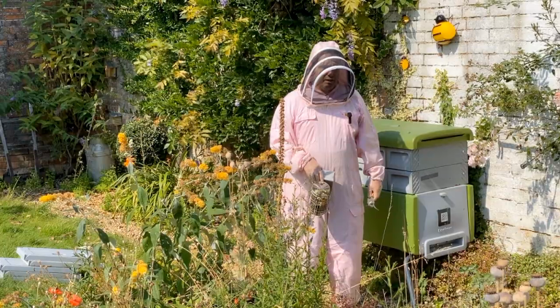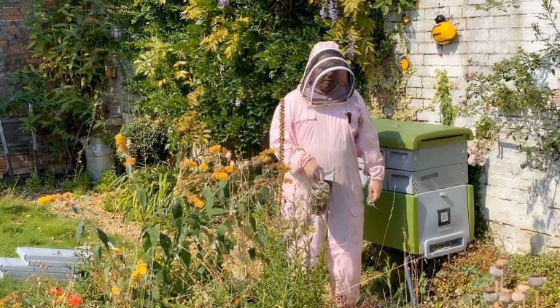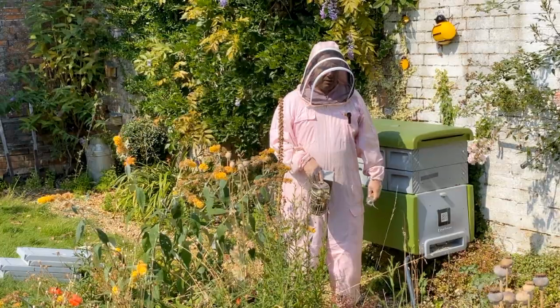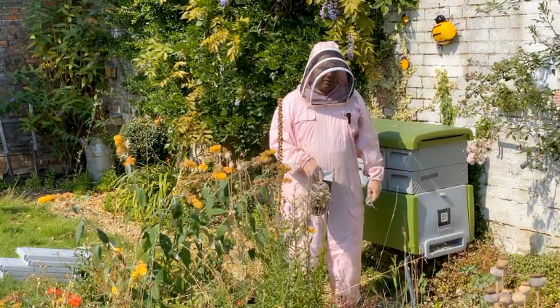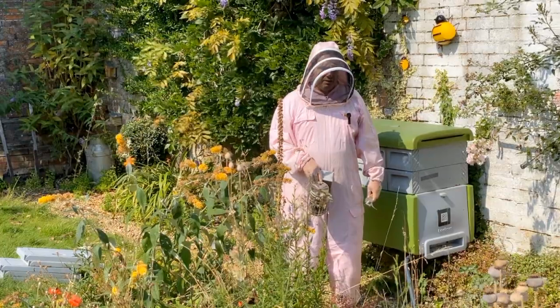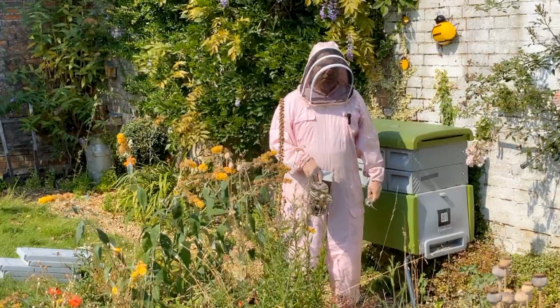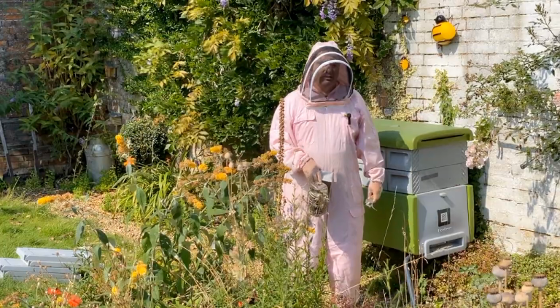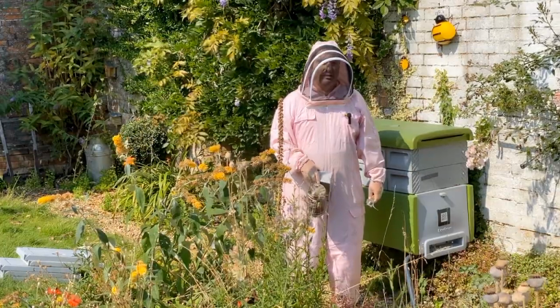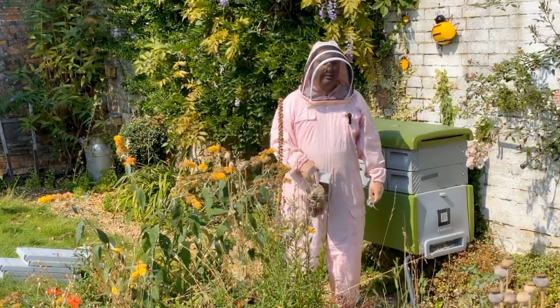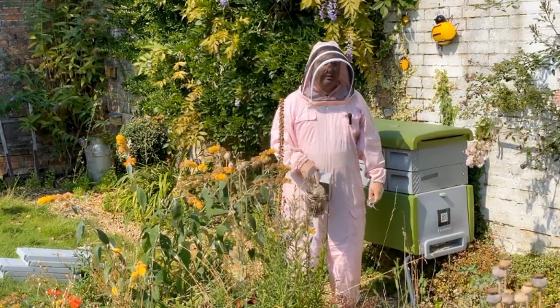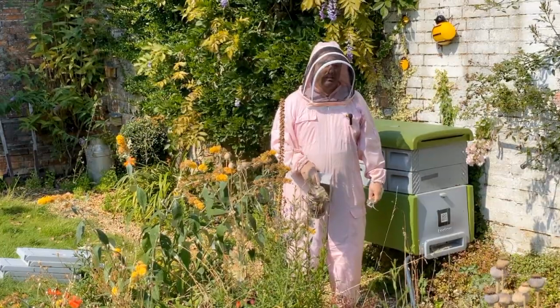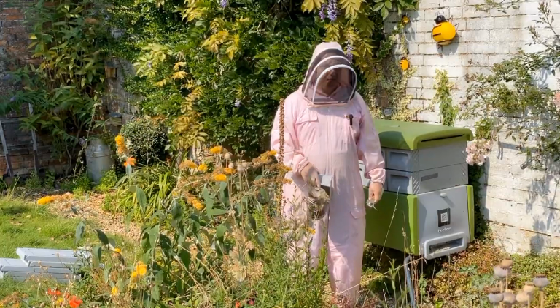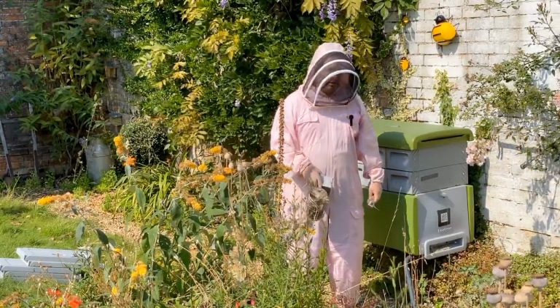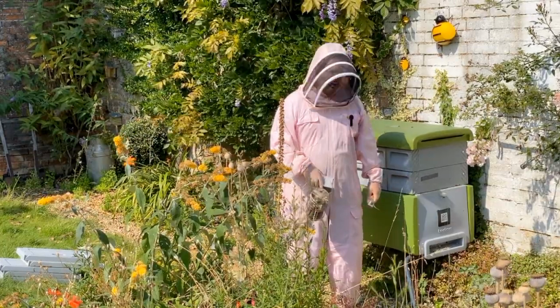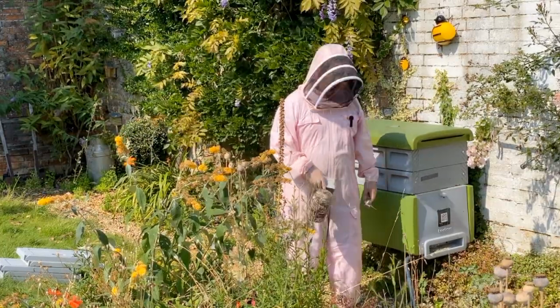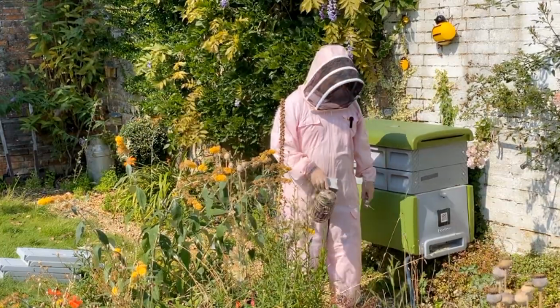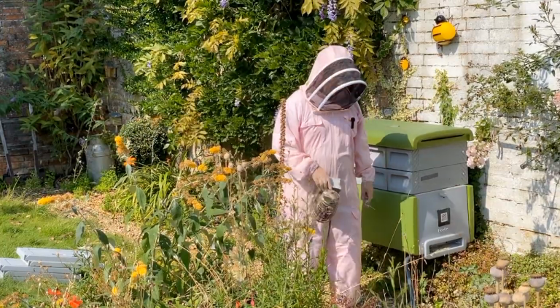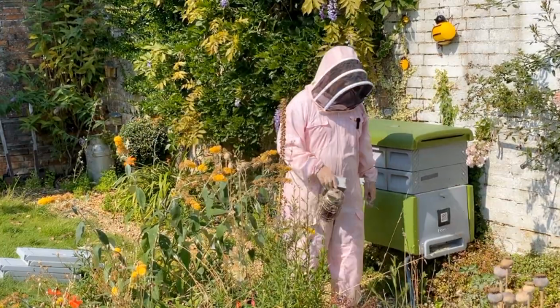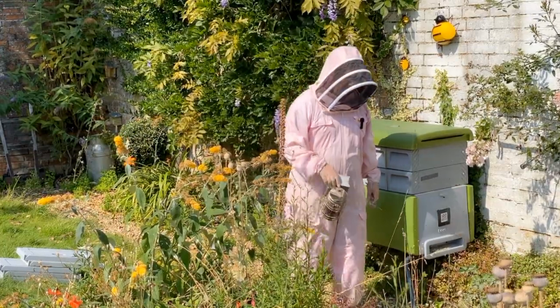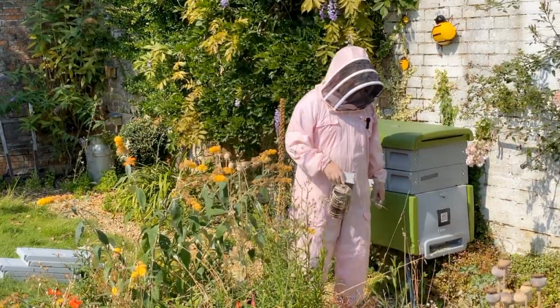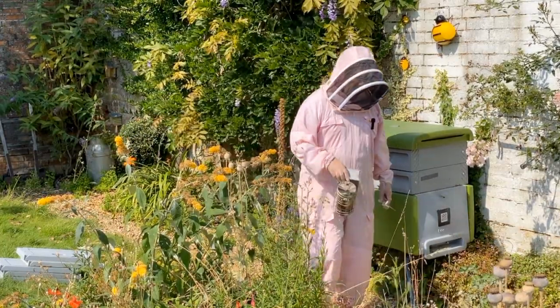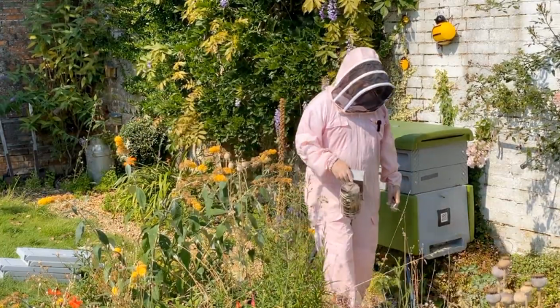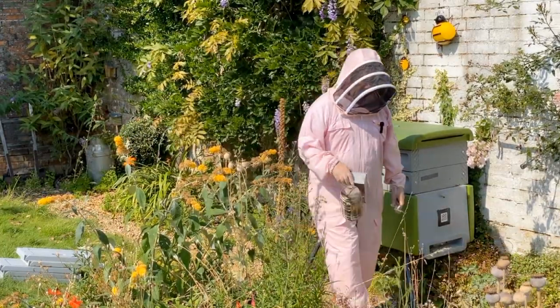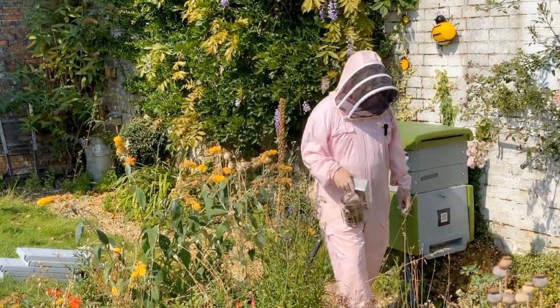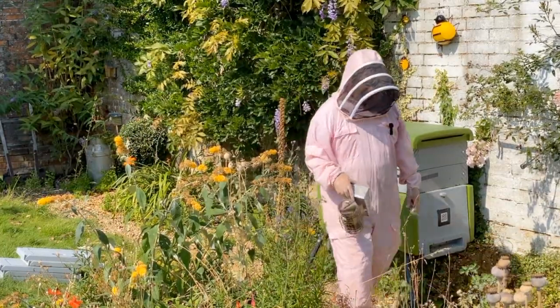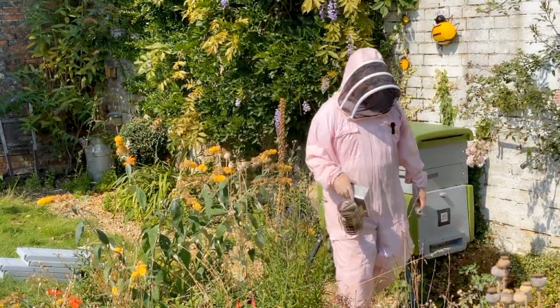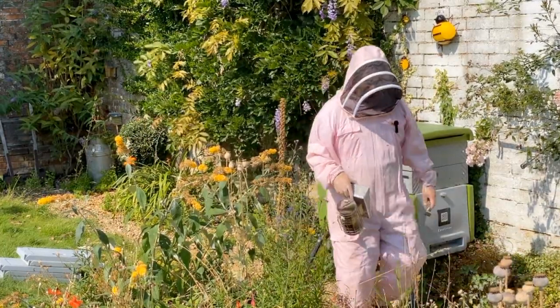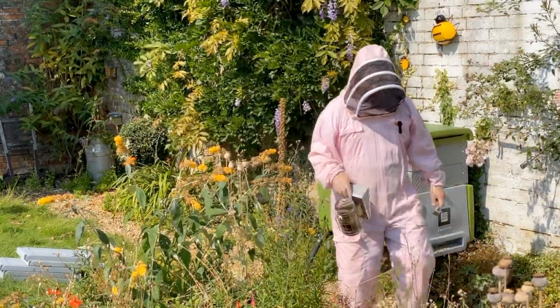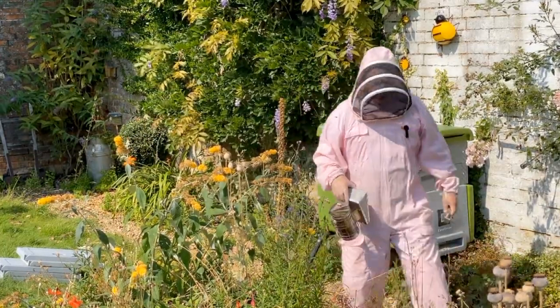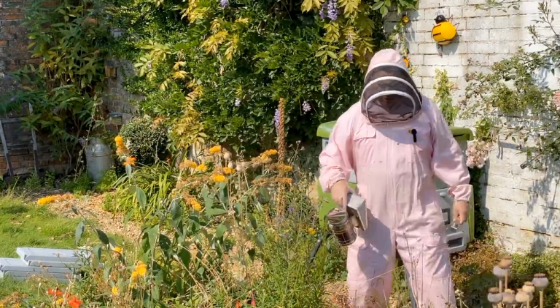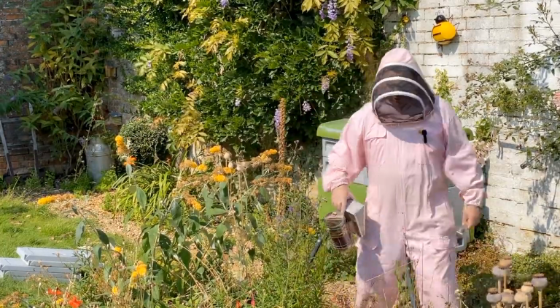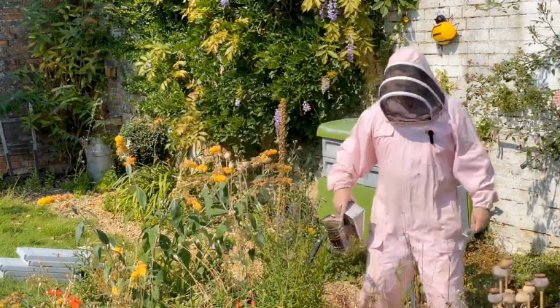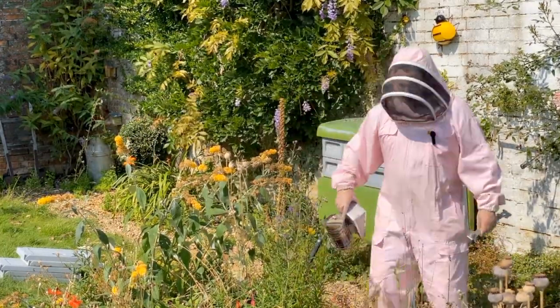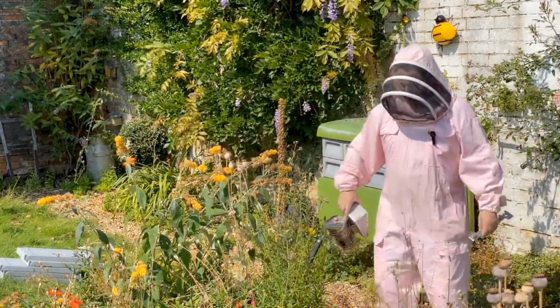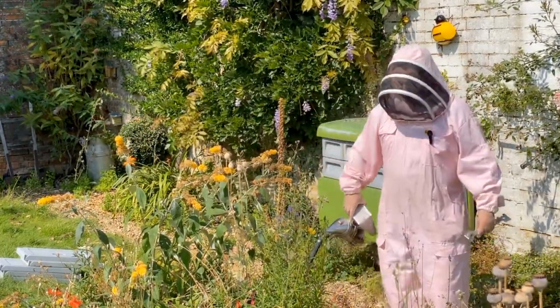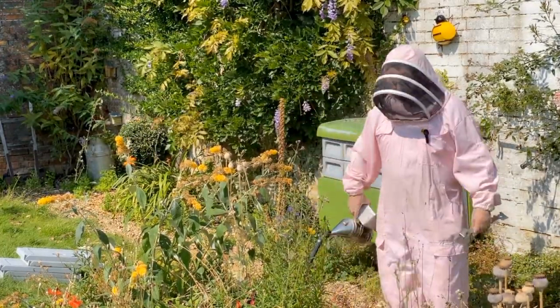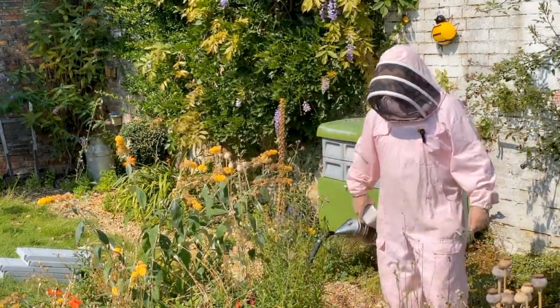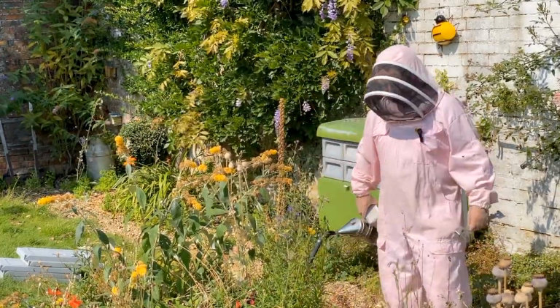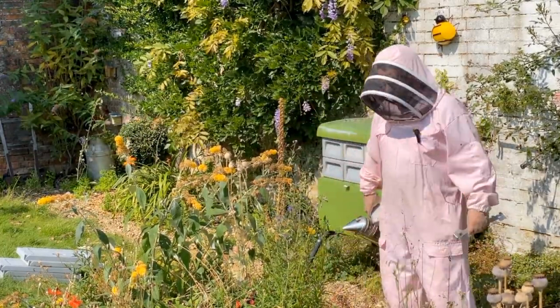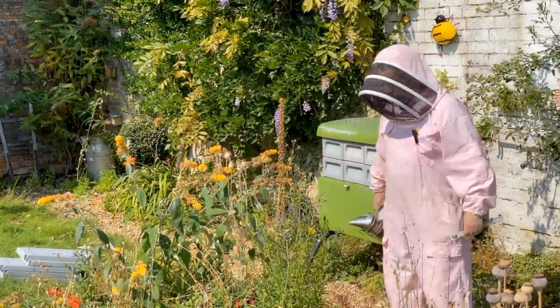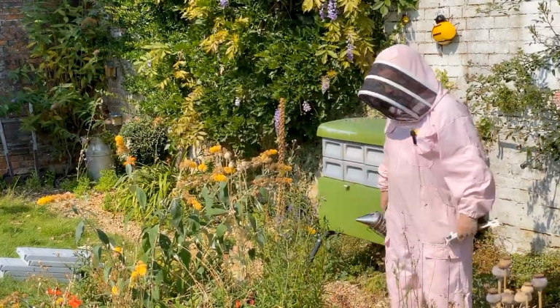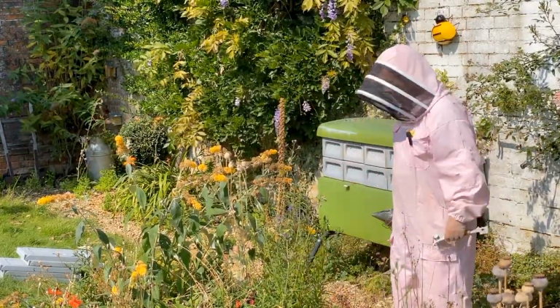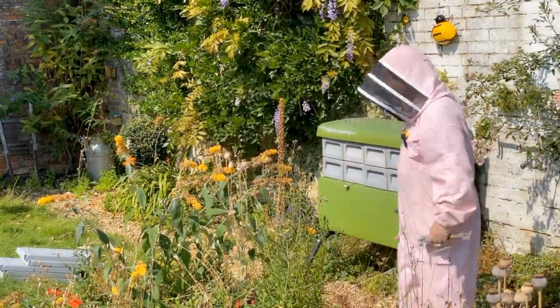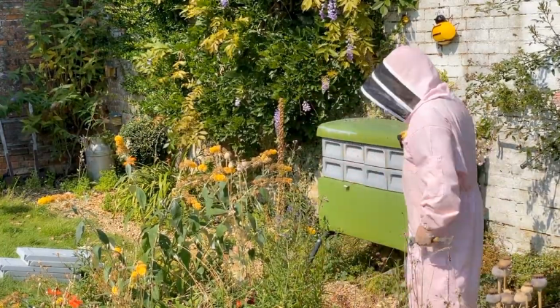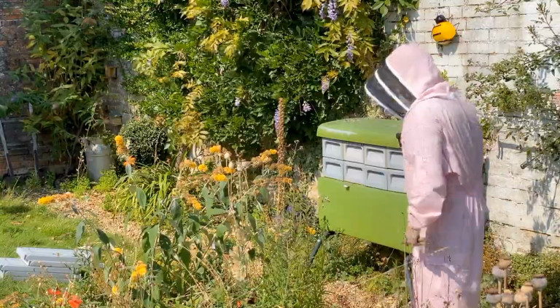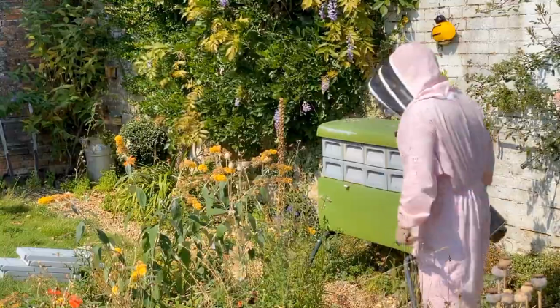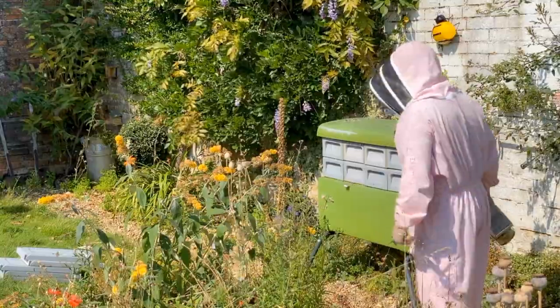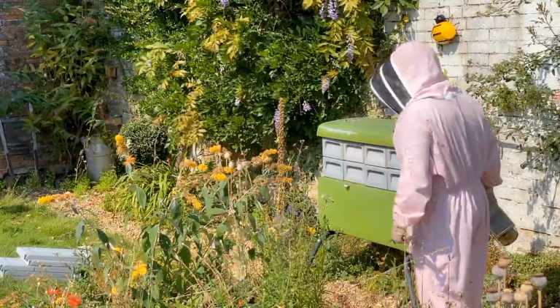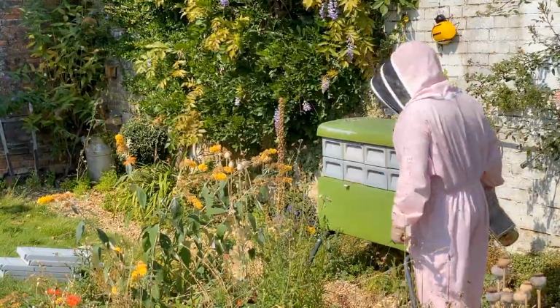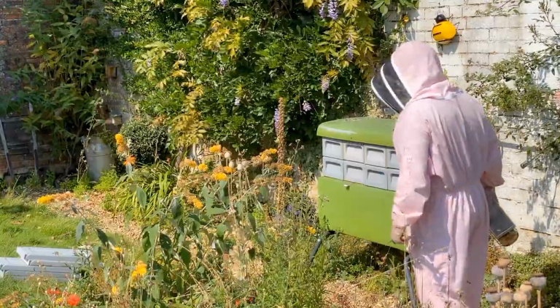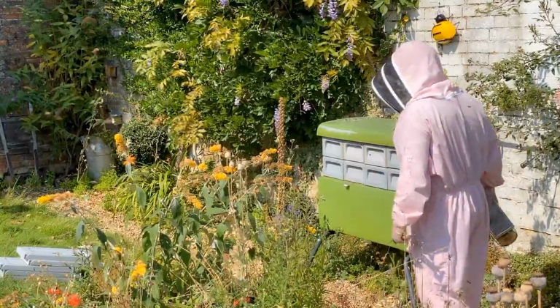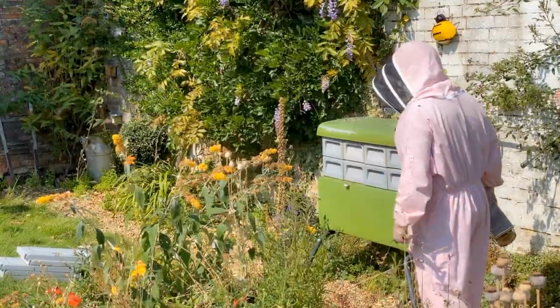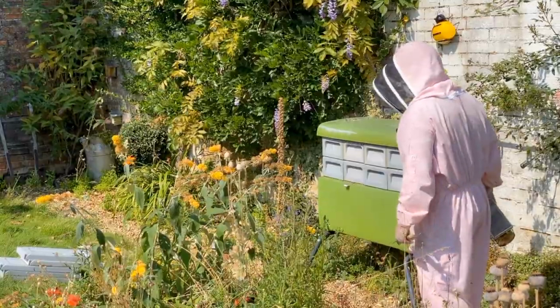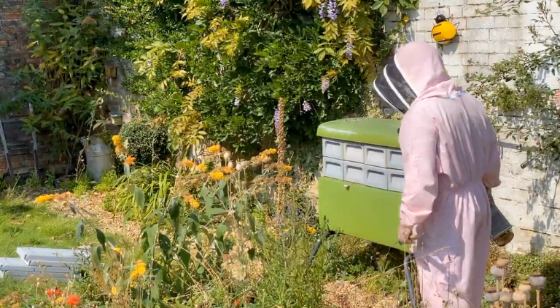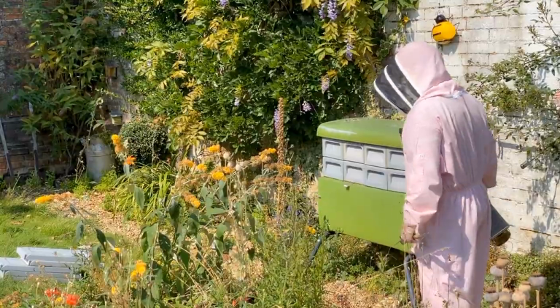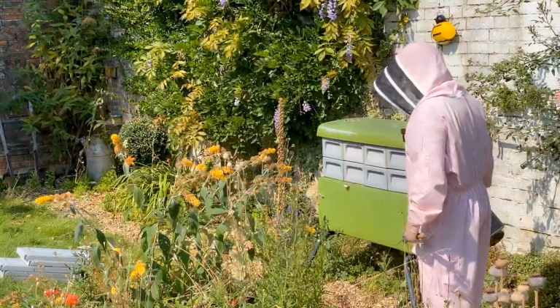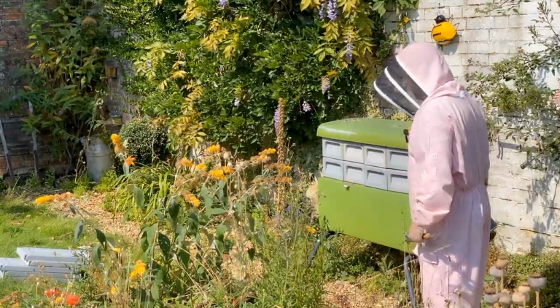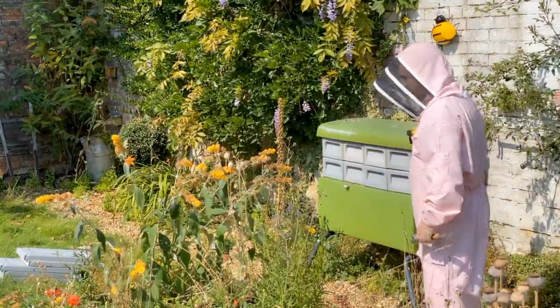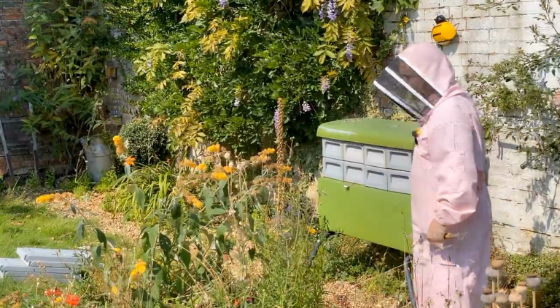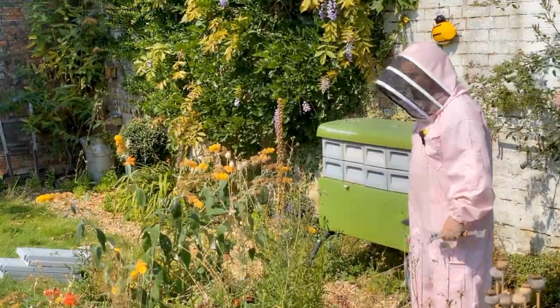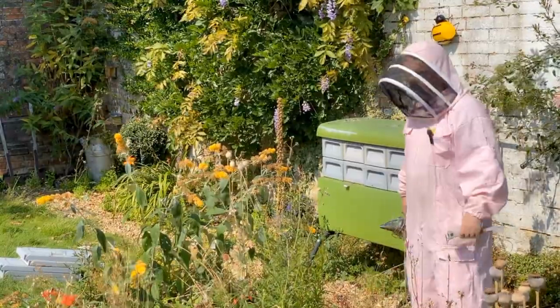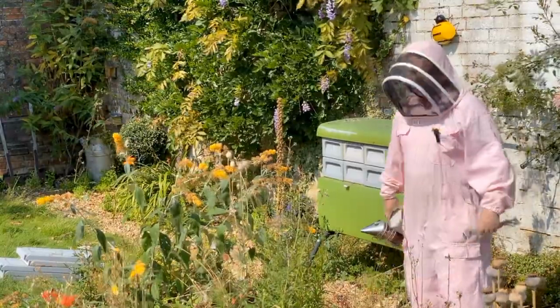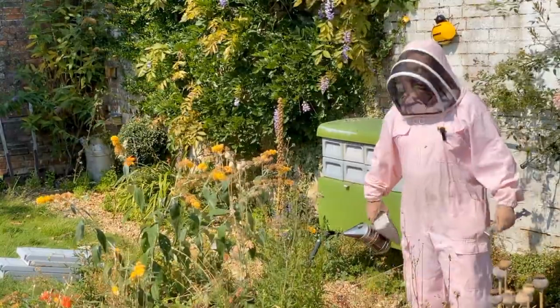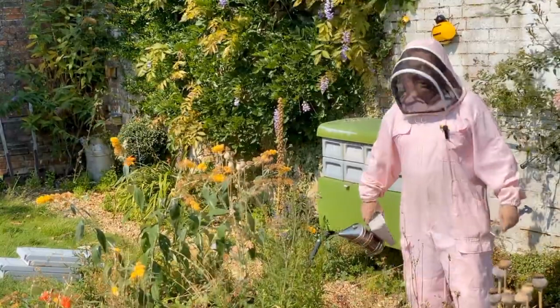It's the second weekend of August, second Saturday in August. It's time now to start thinking about harvesting honey.